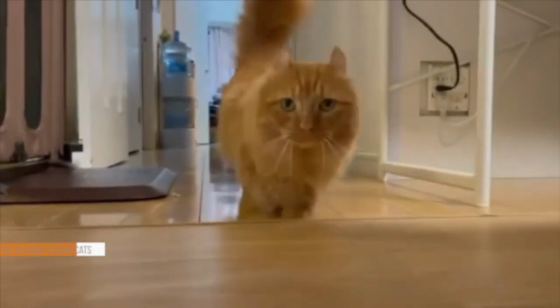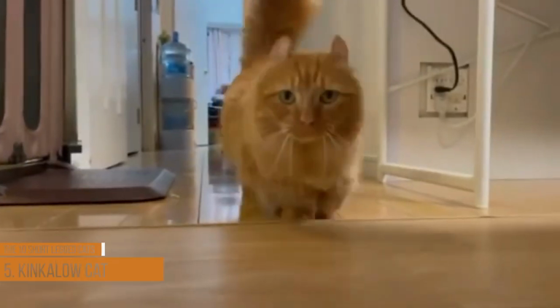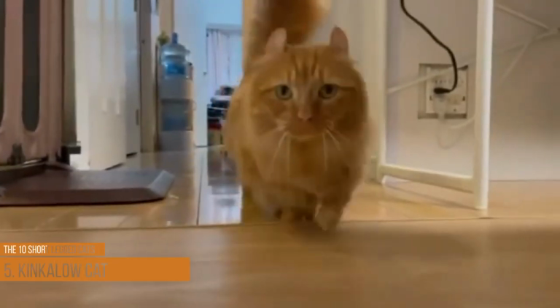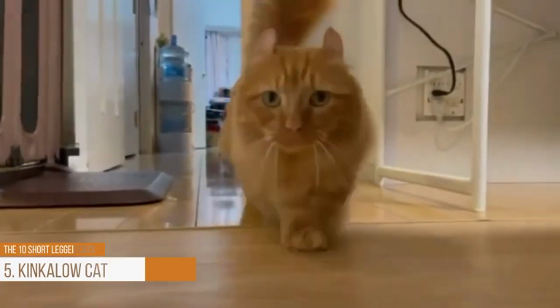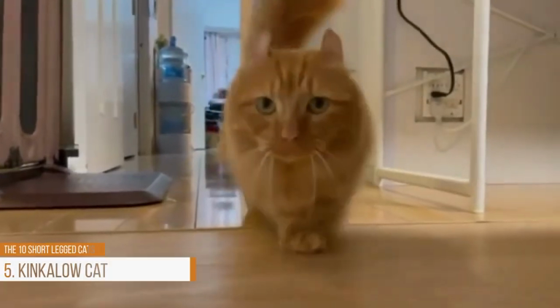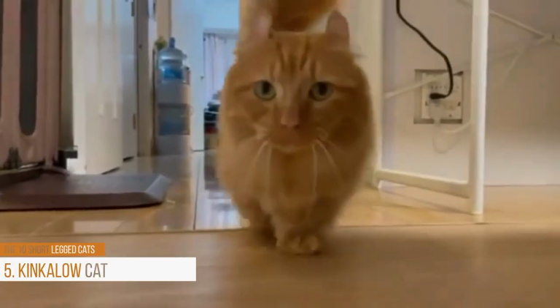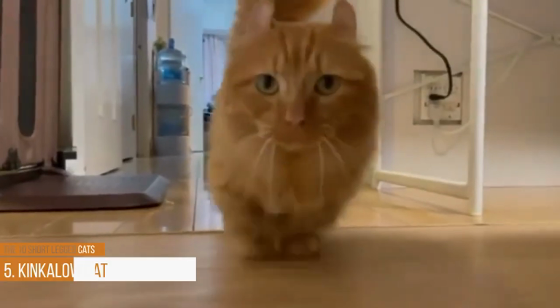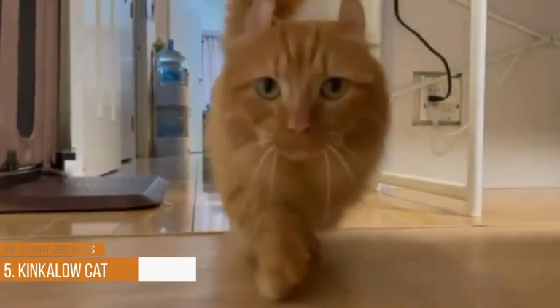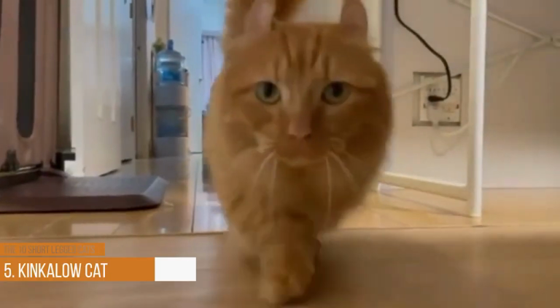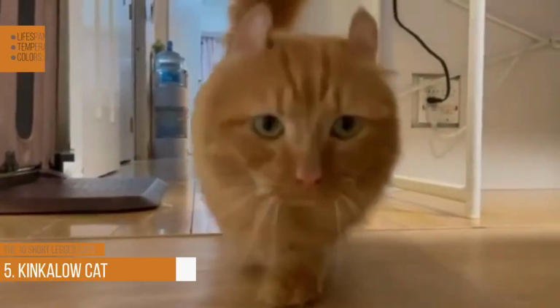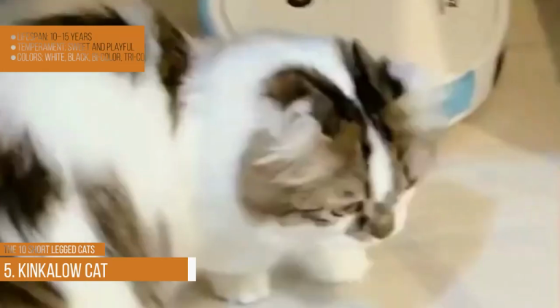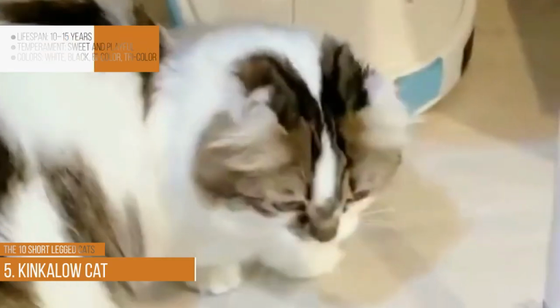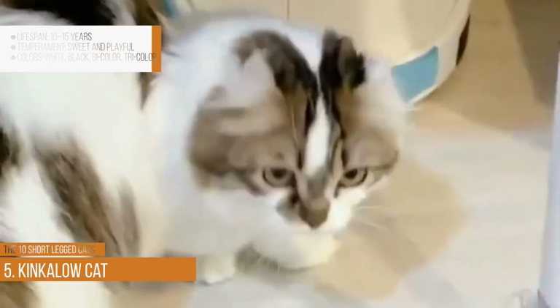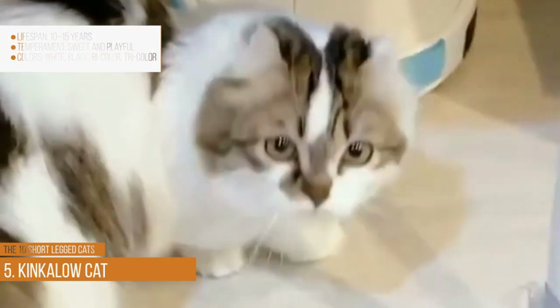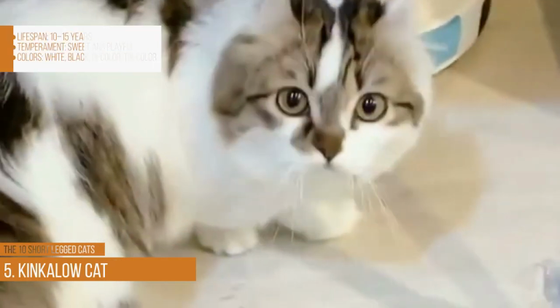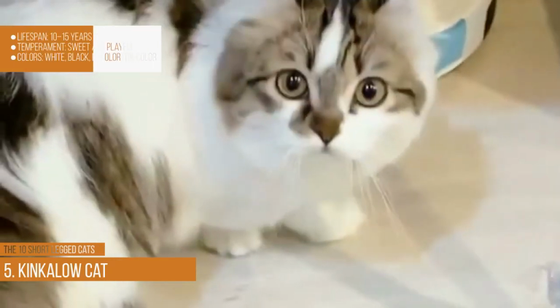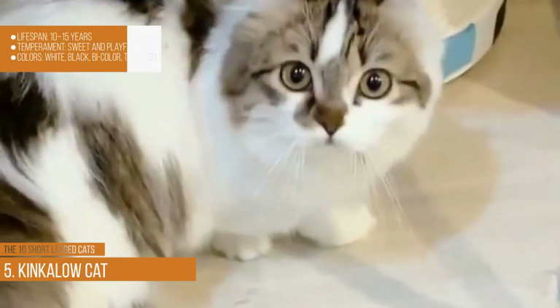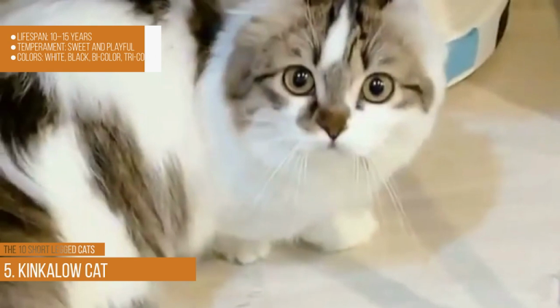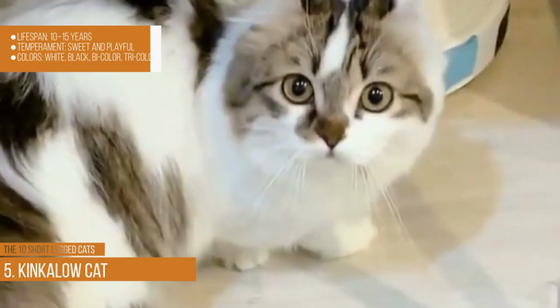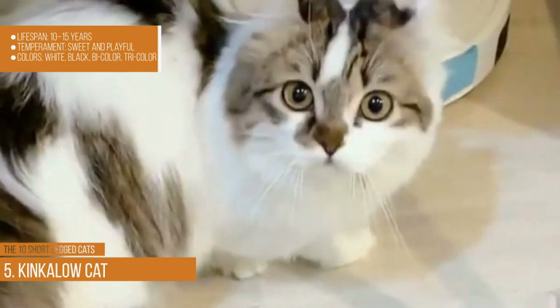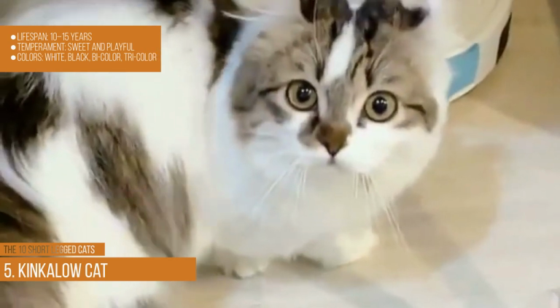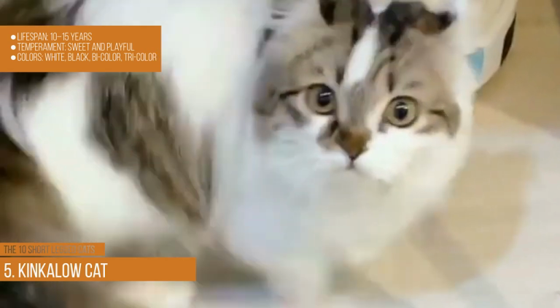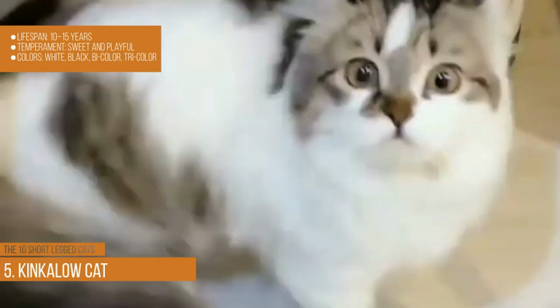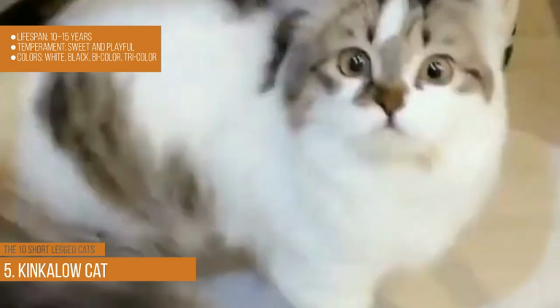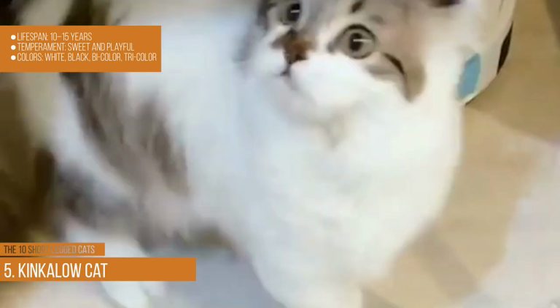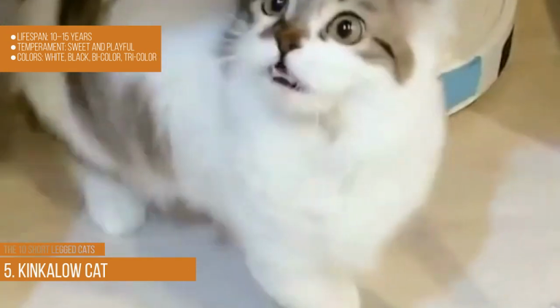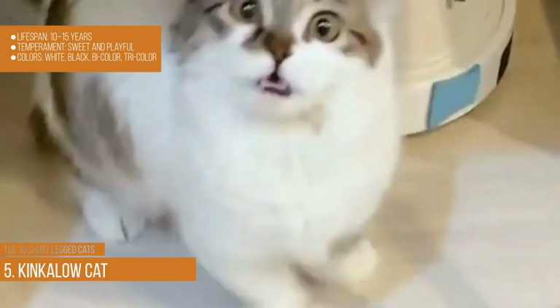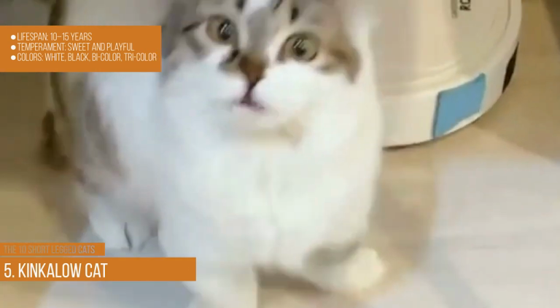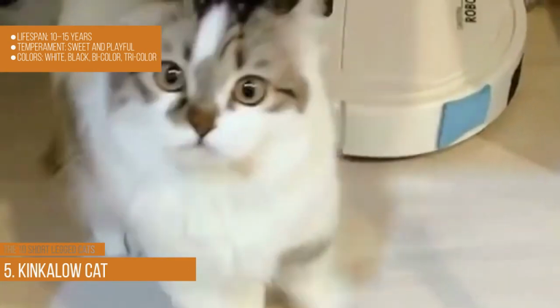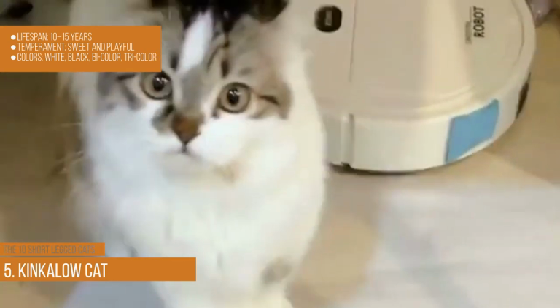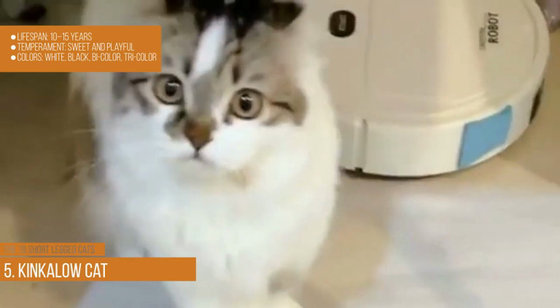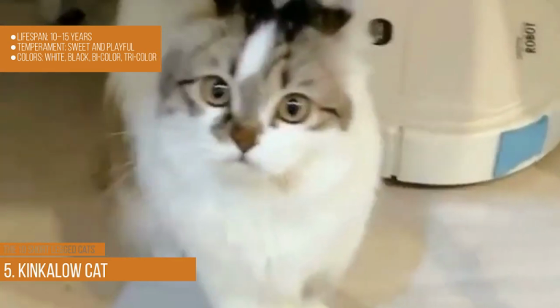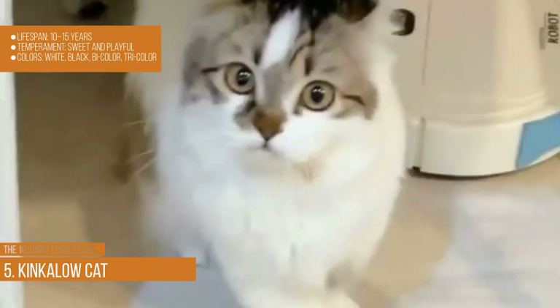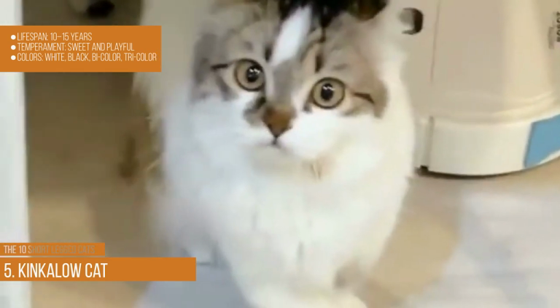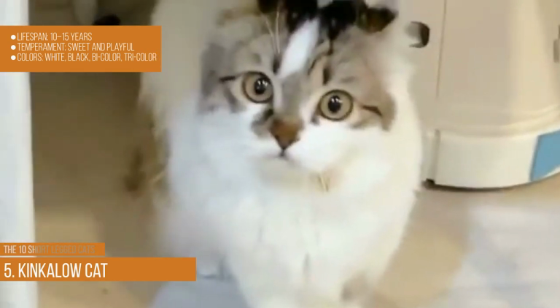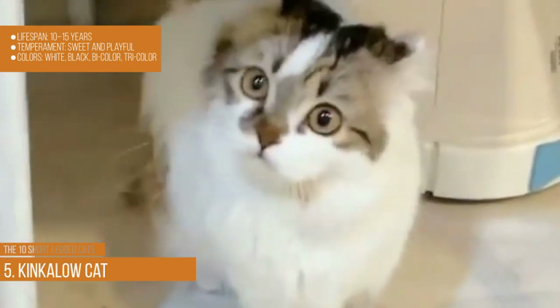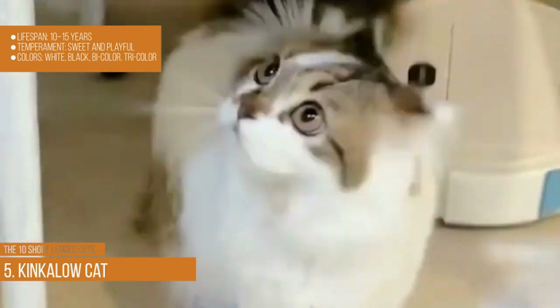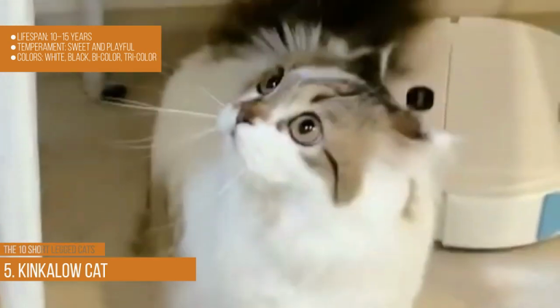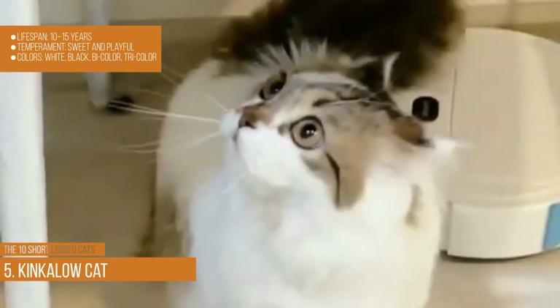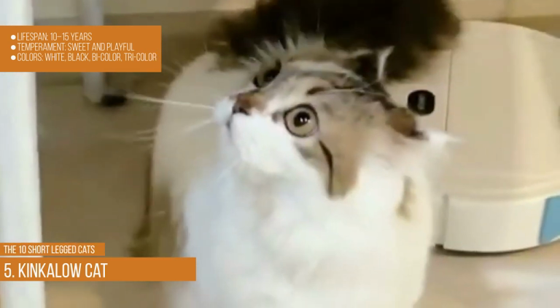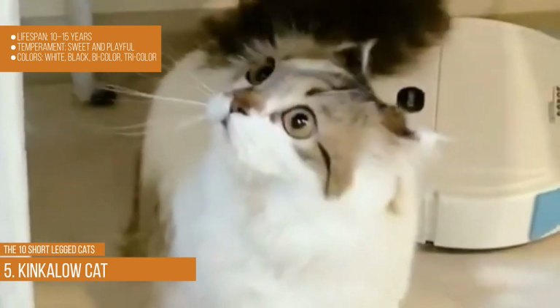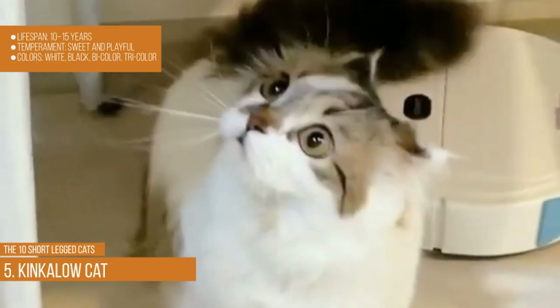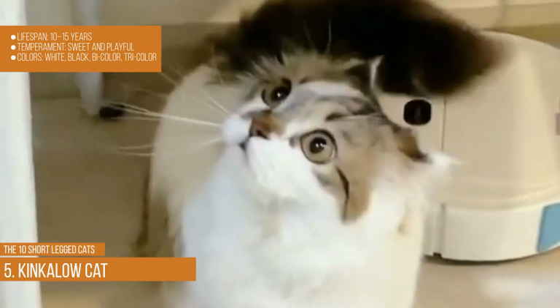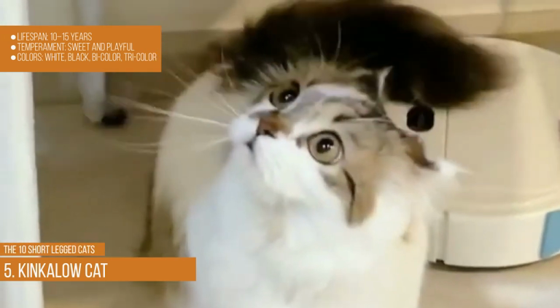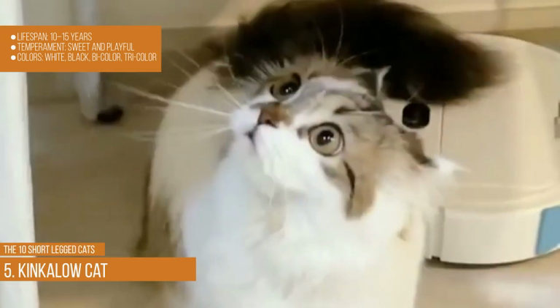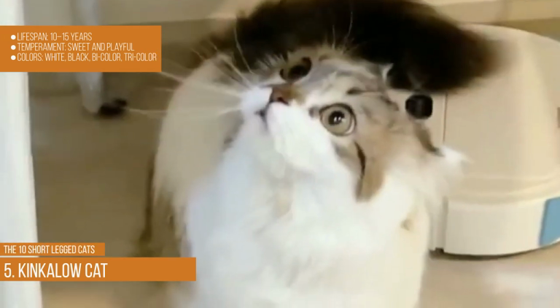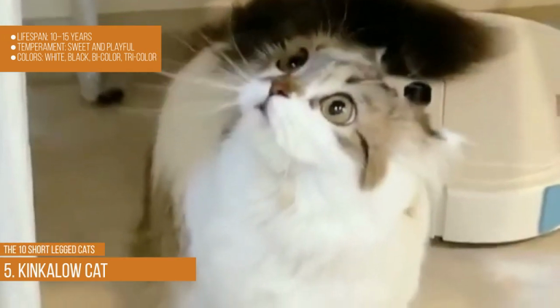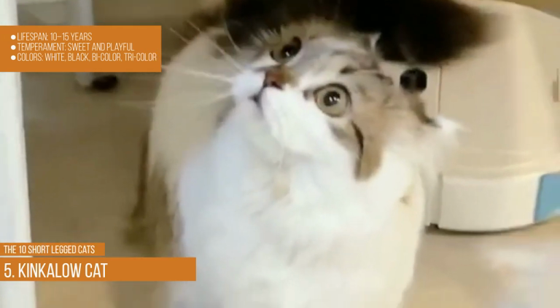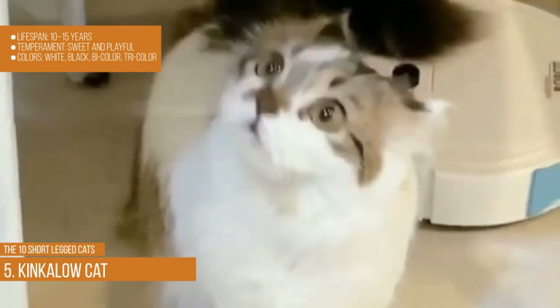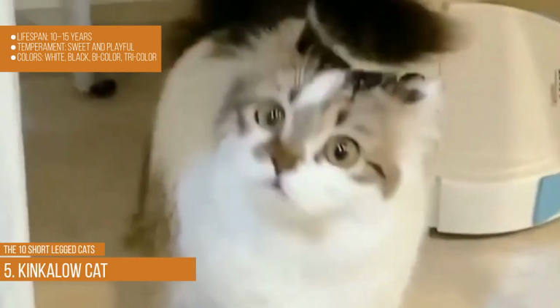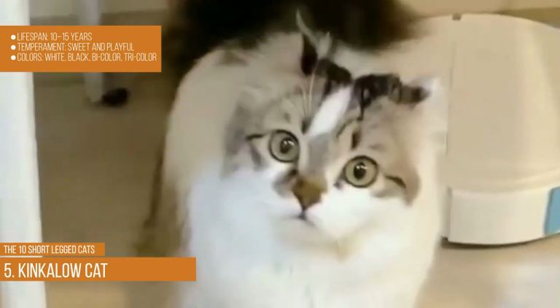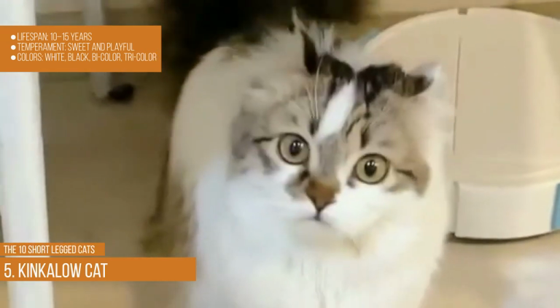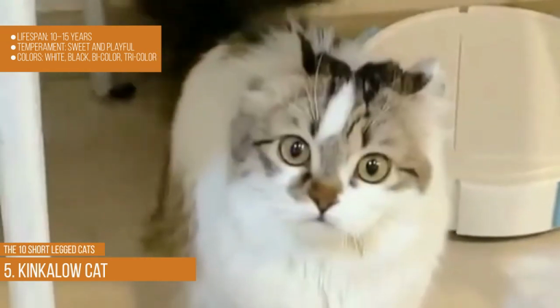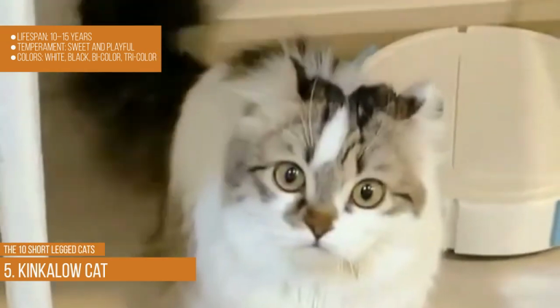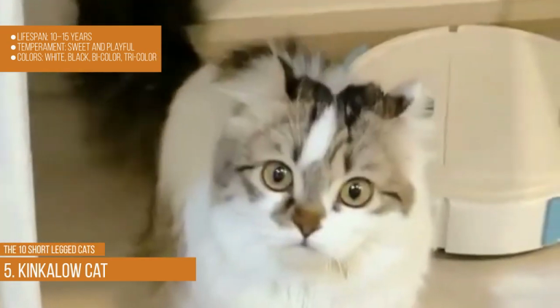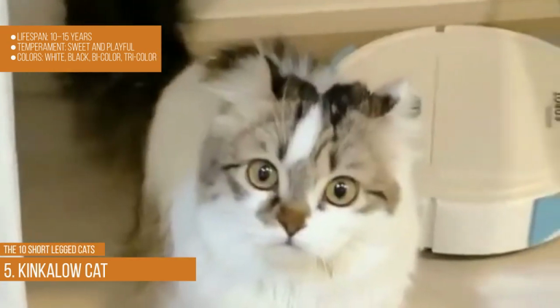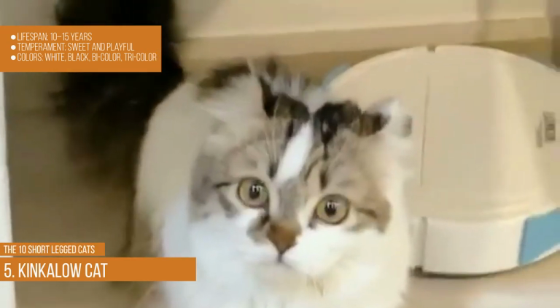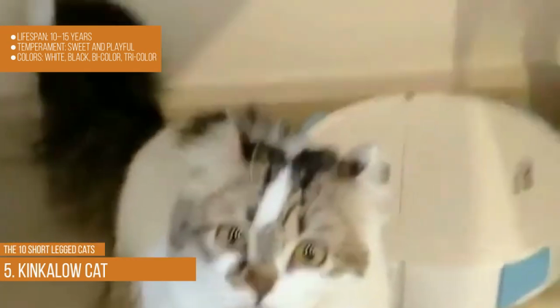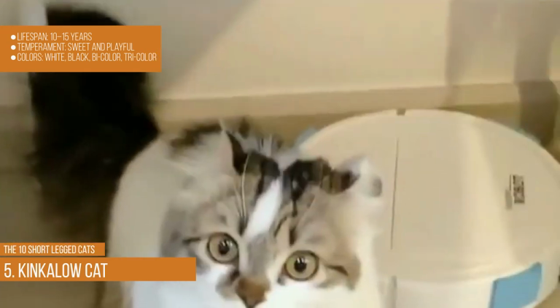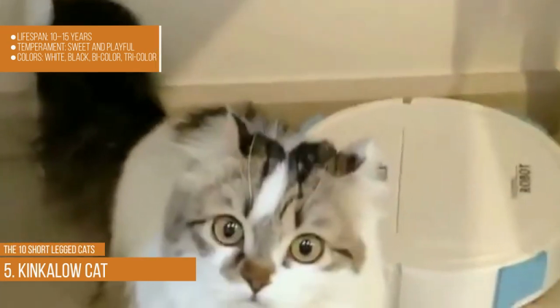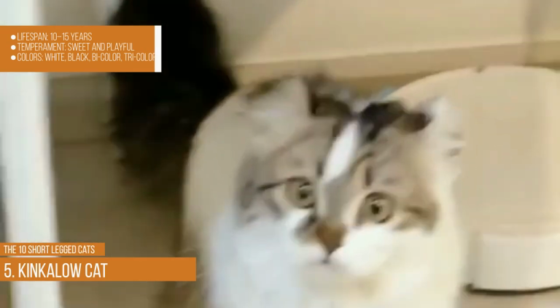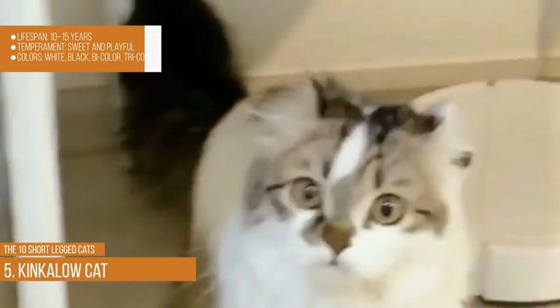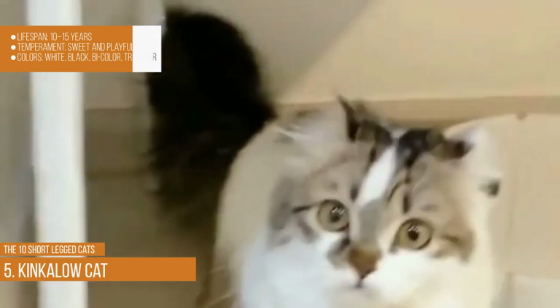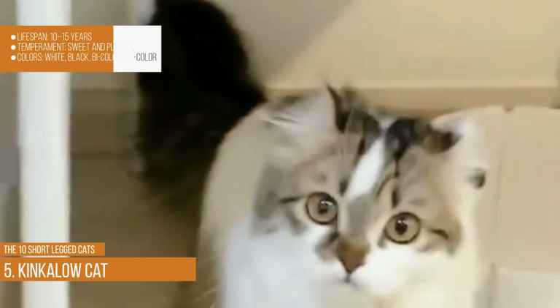Kinkalow cat. Lifespan: 10–15 years. Temperament: sweet and playful. Colors: white, black, bicolor, and tricolor.